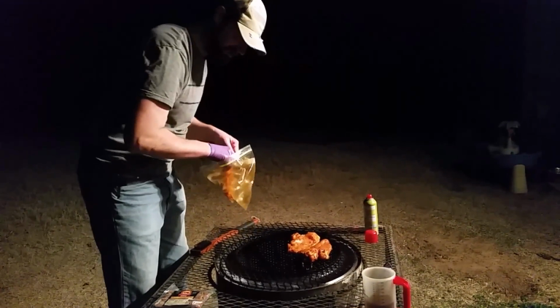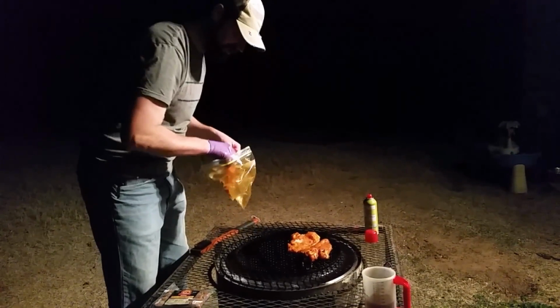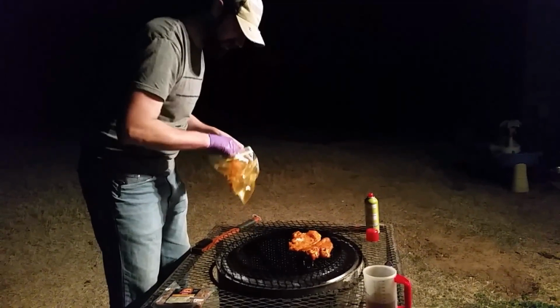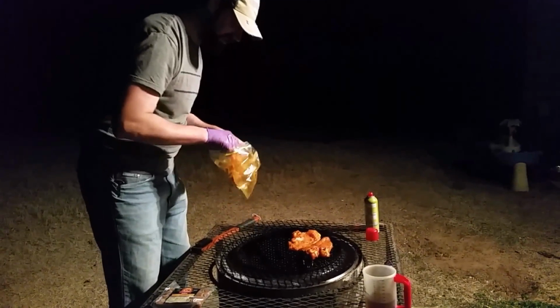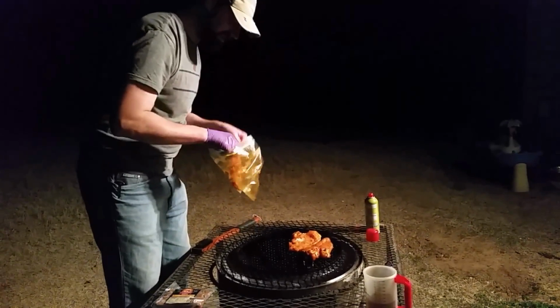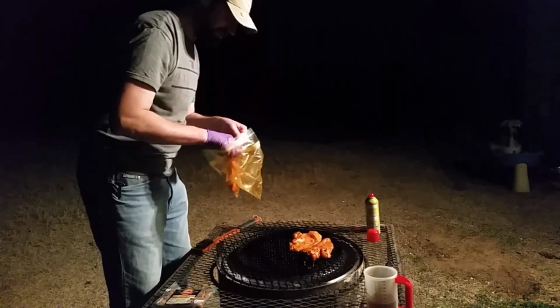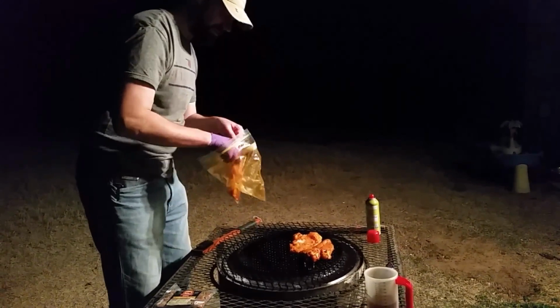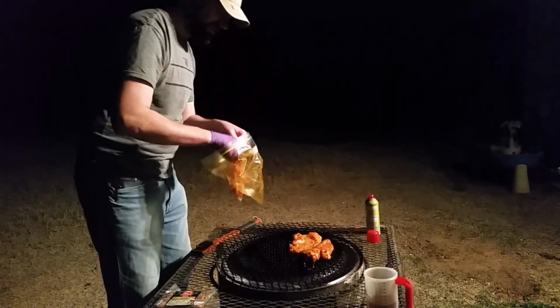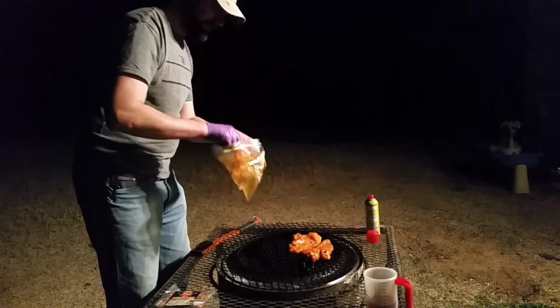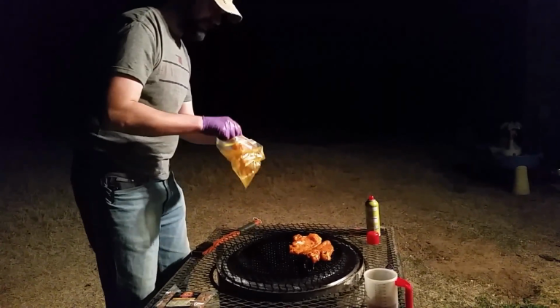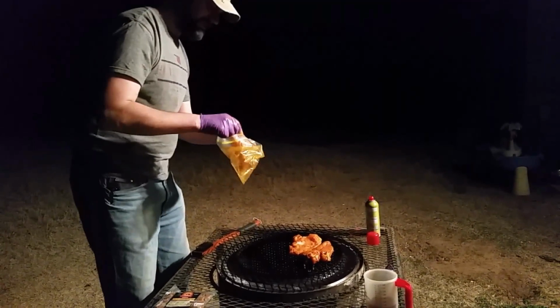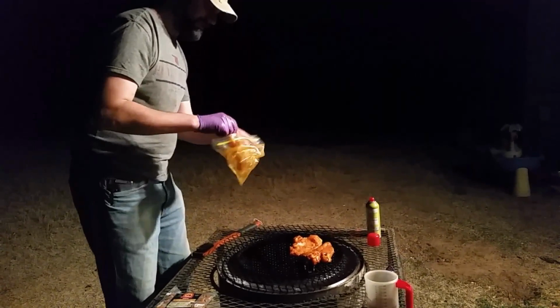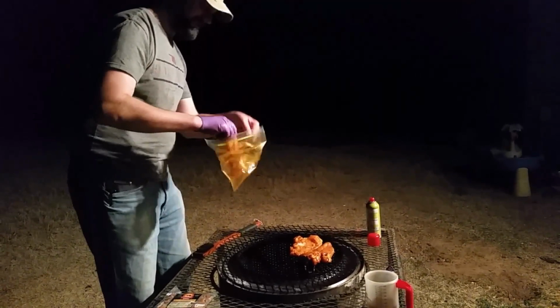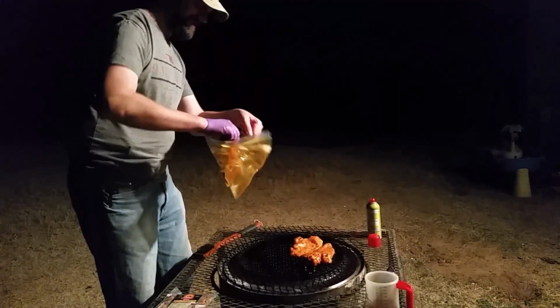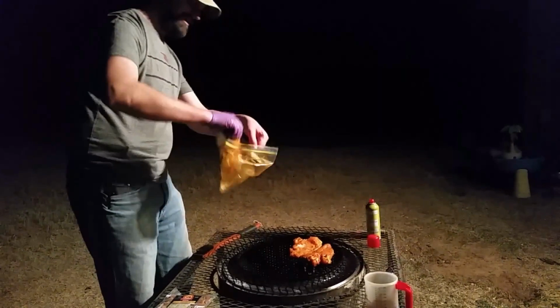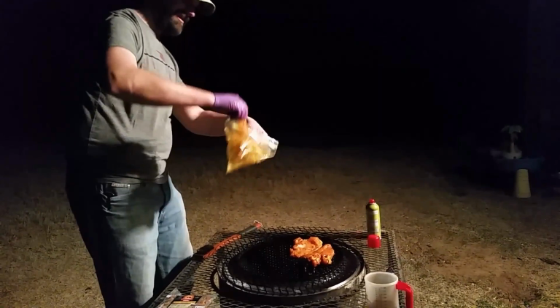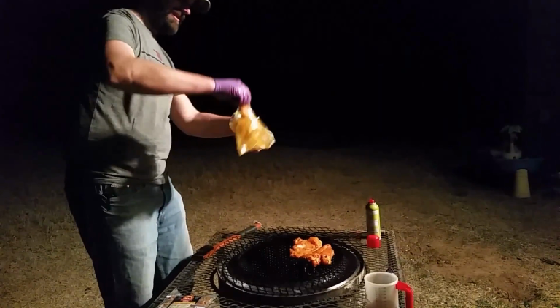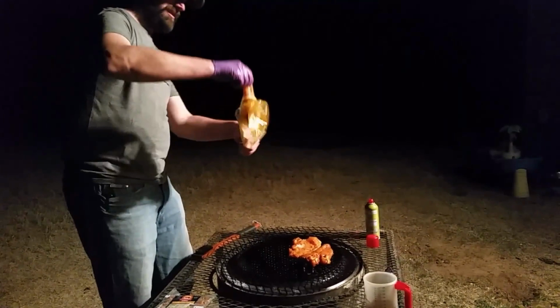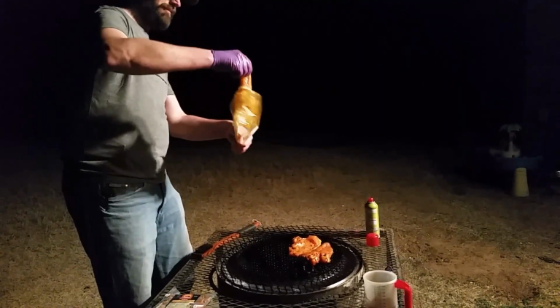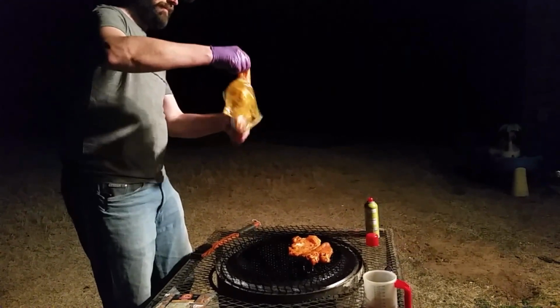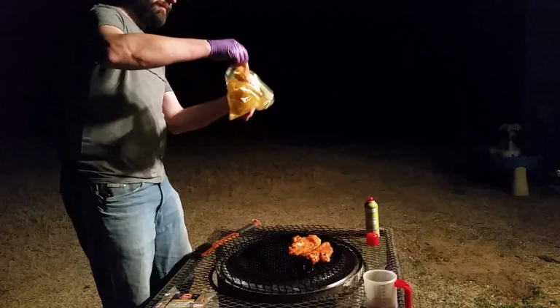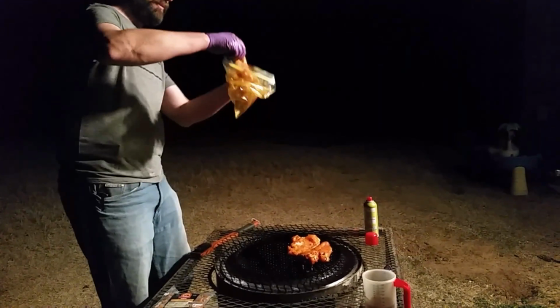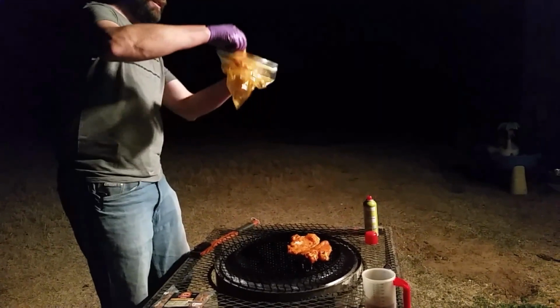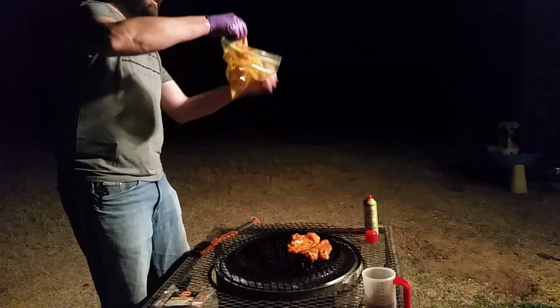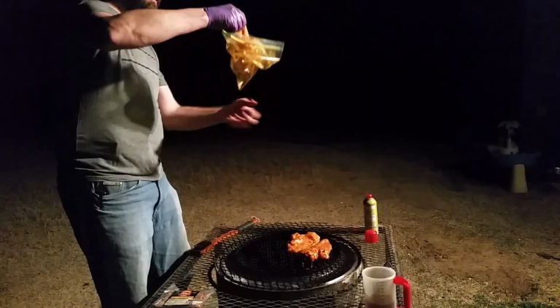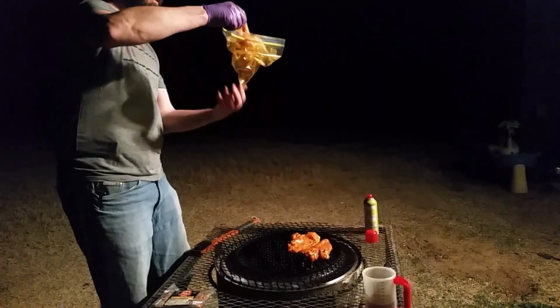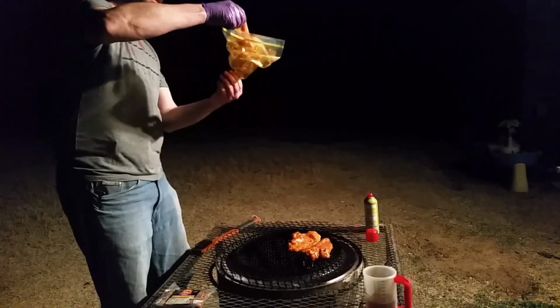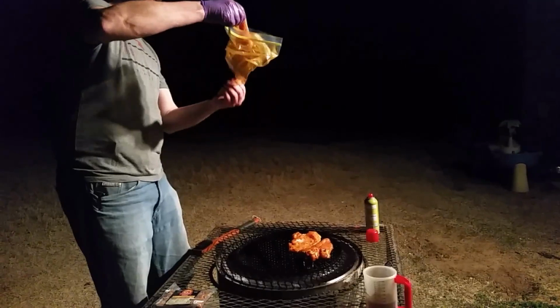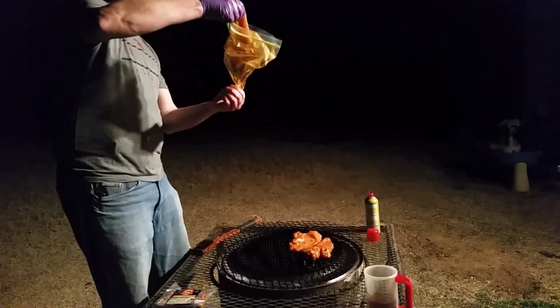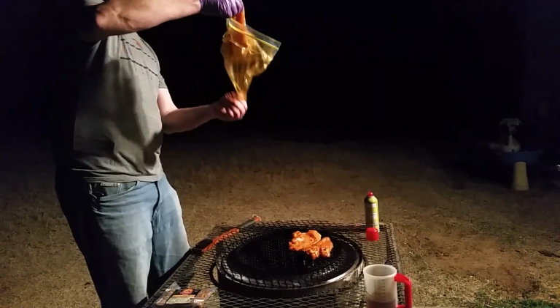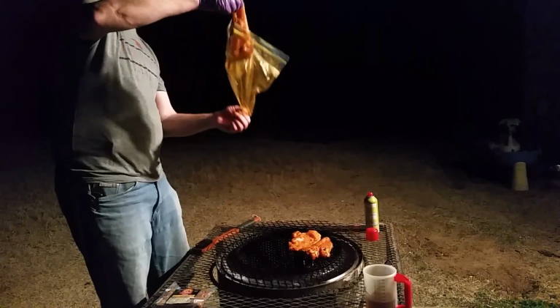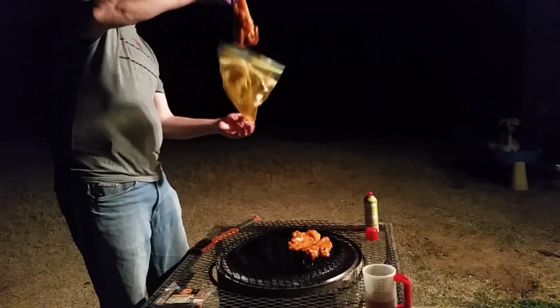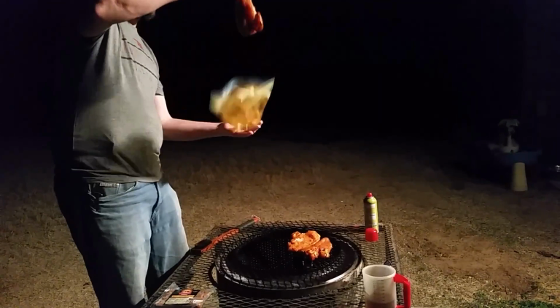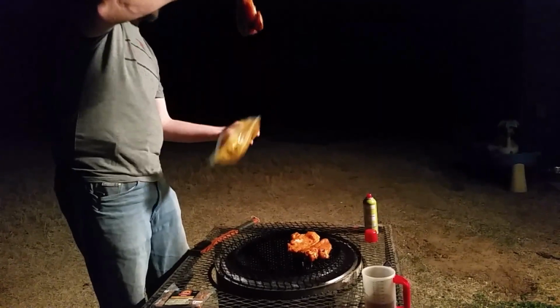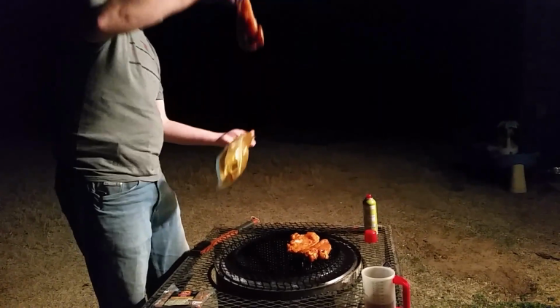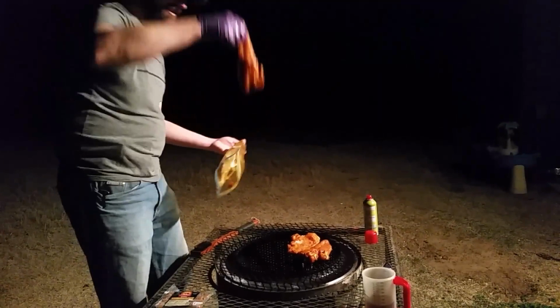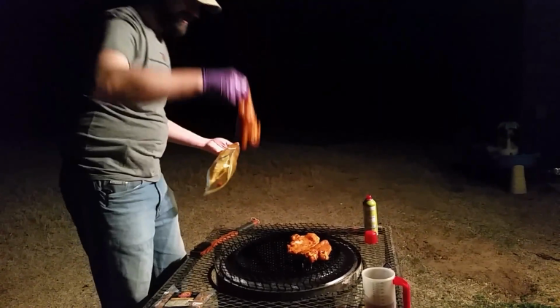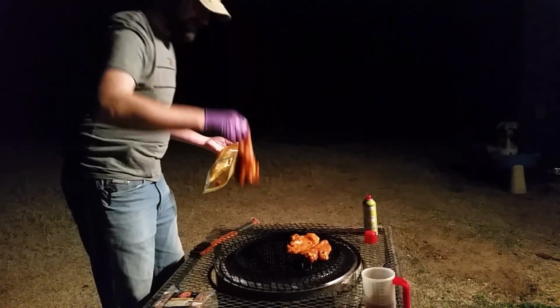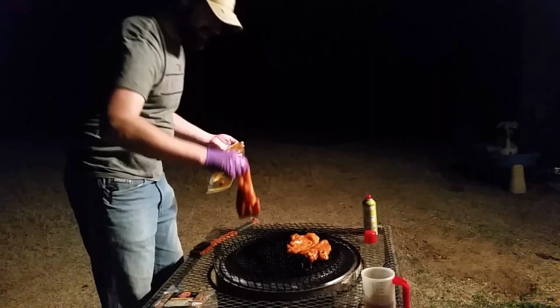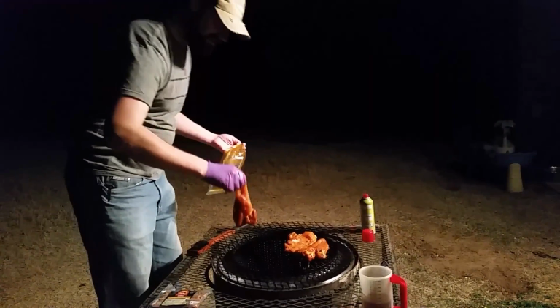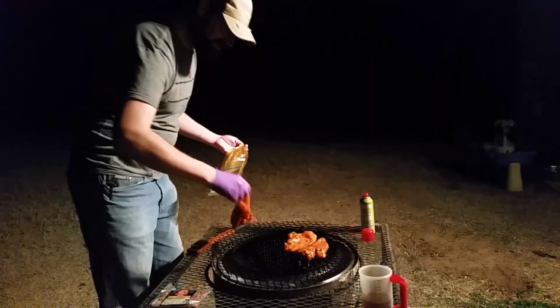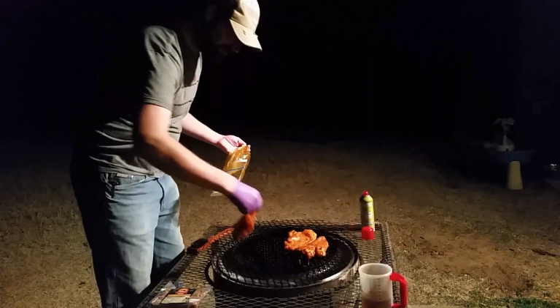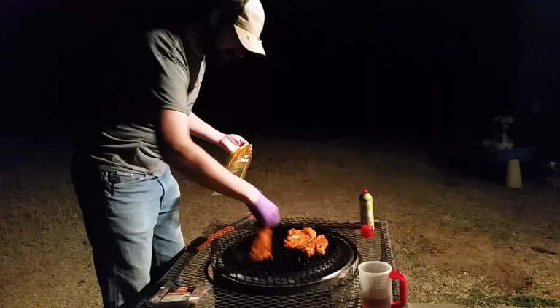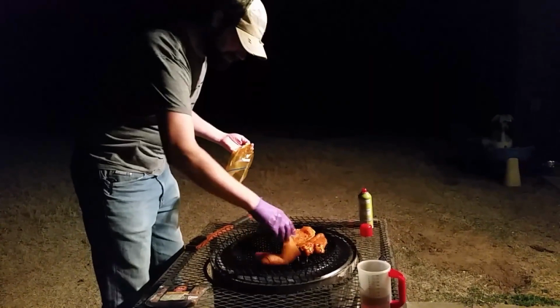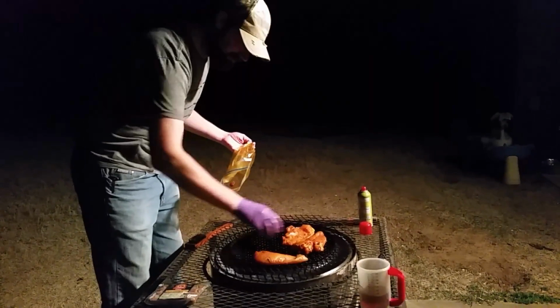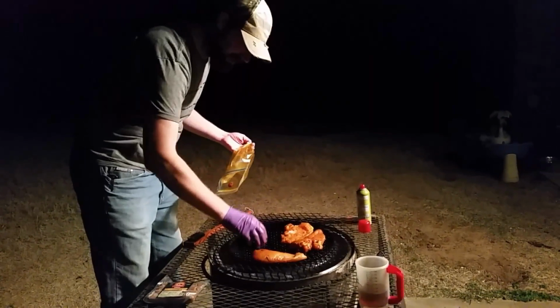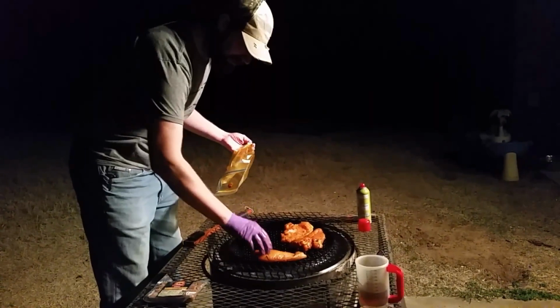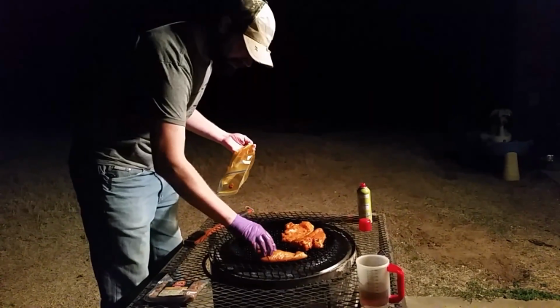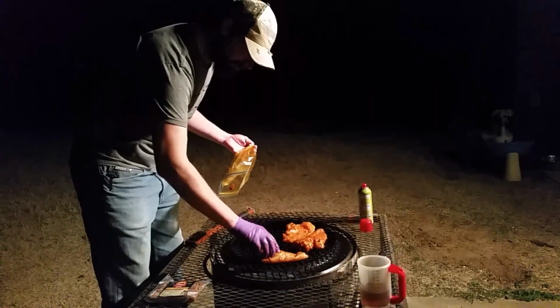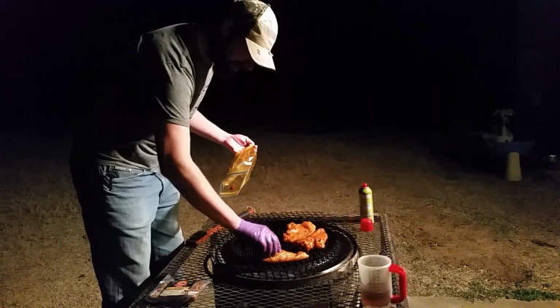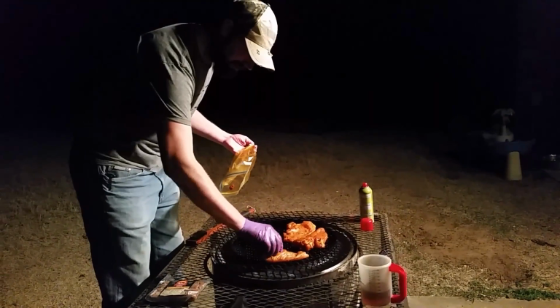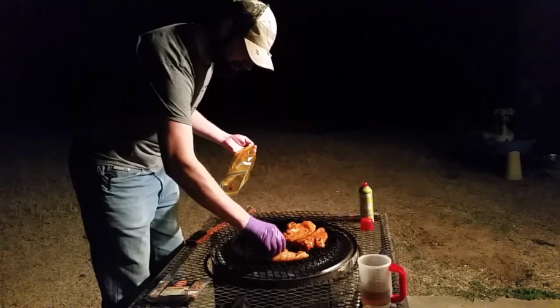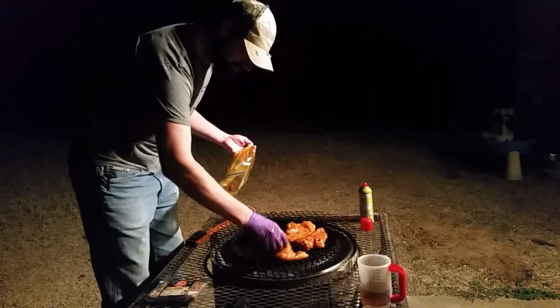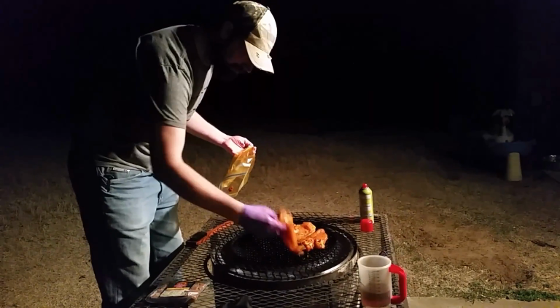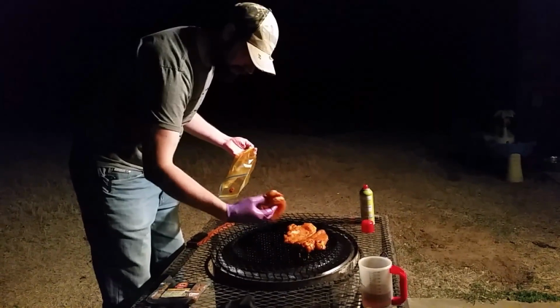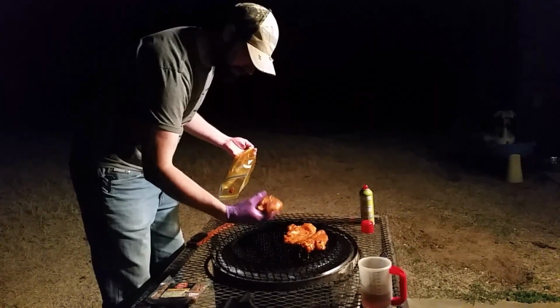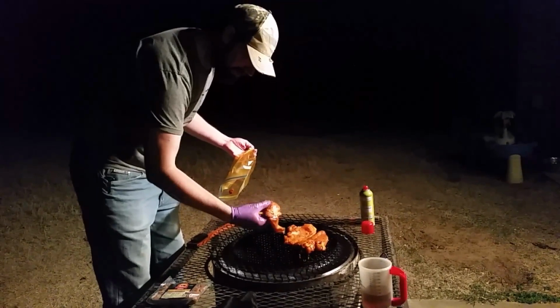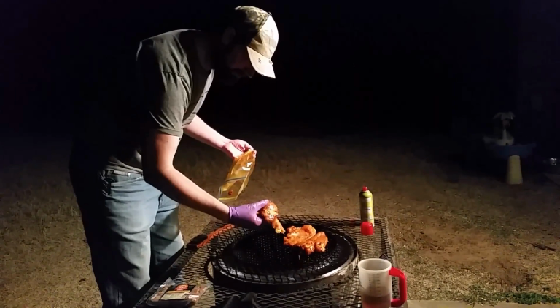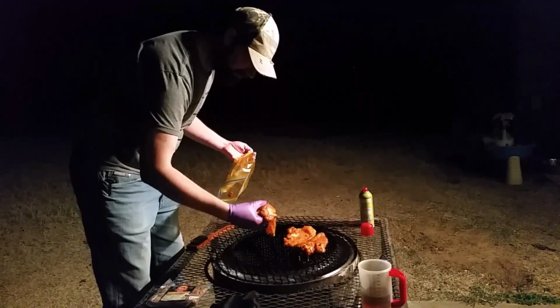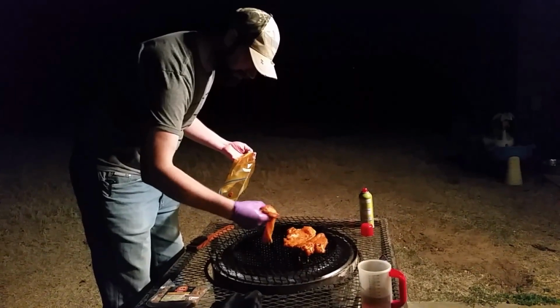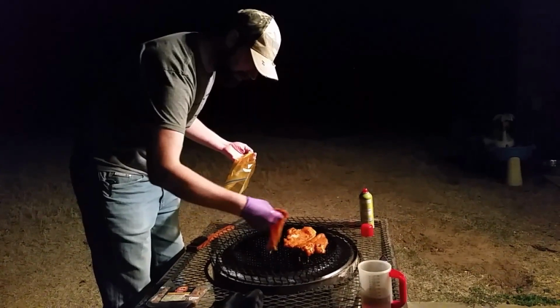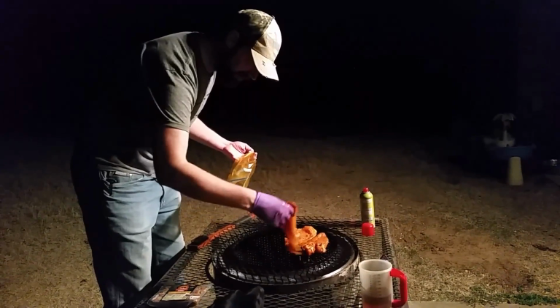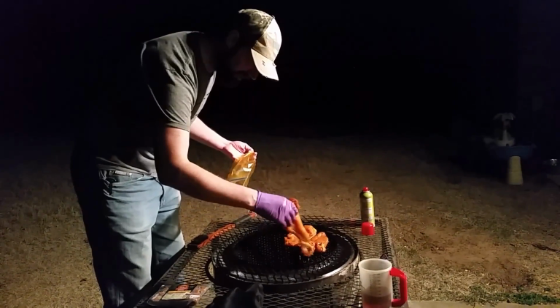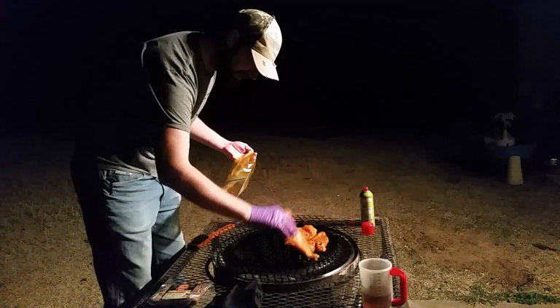Curry, a little cumin, paprika, and a good amount of cracked pepper and garlic.